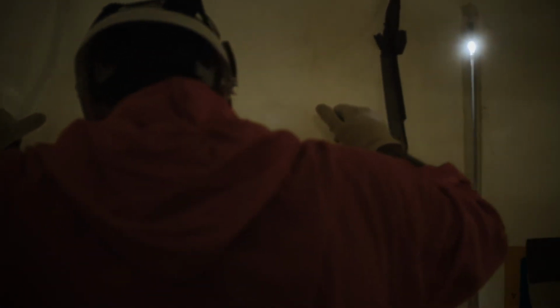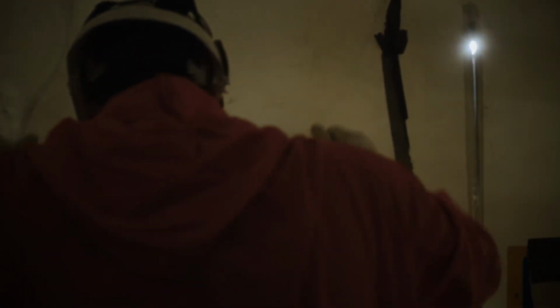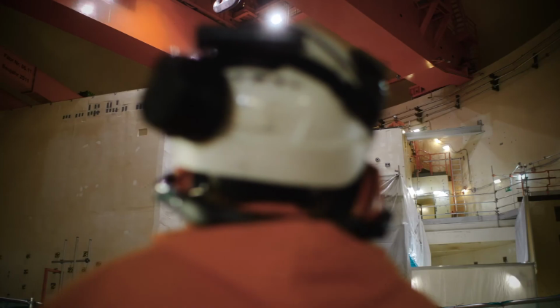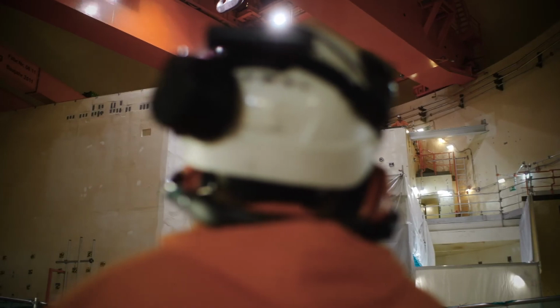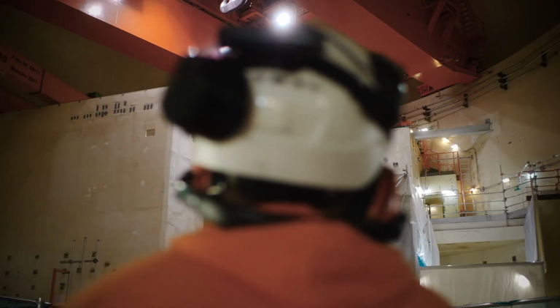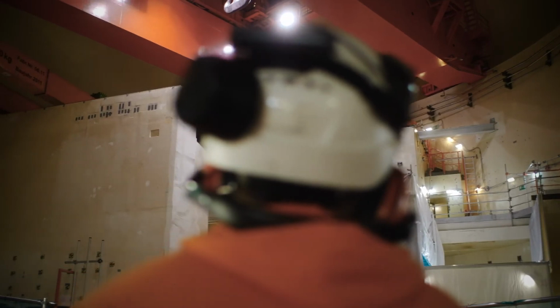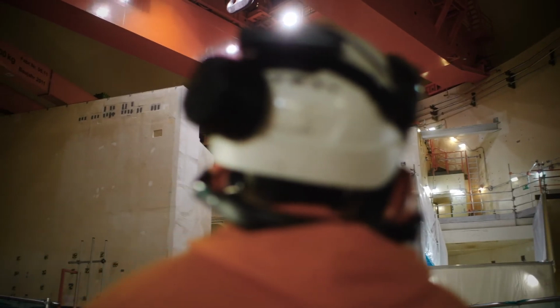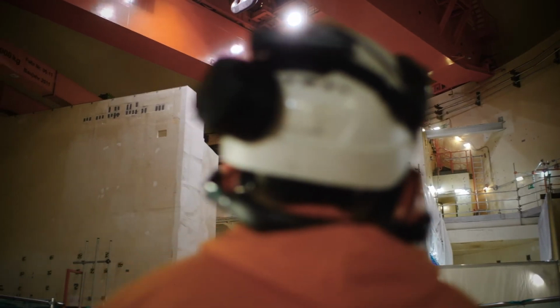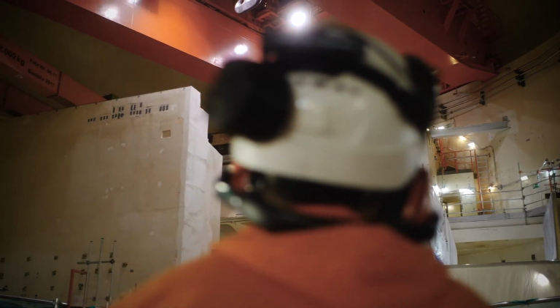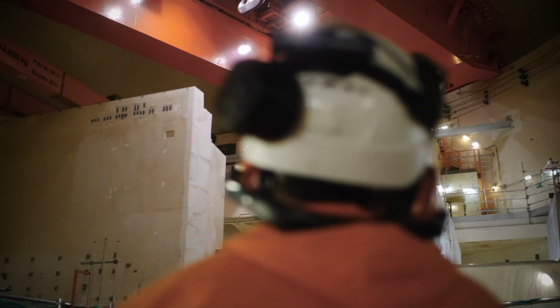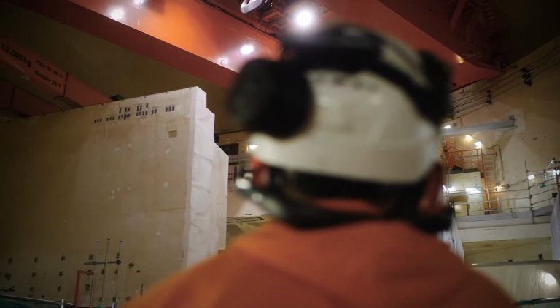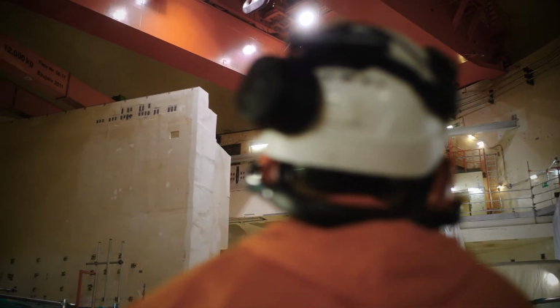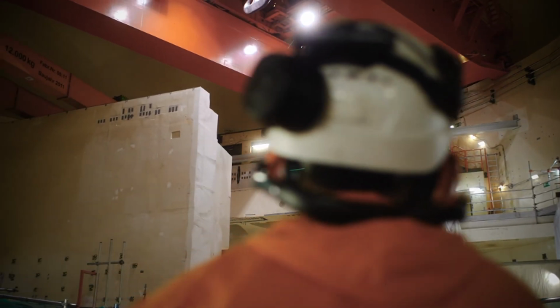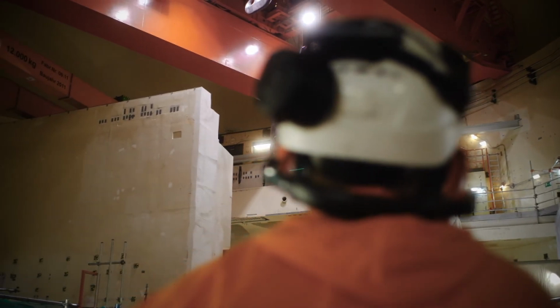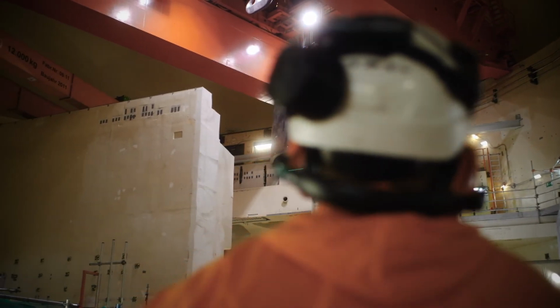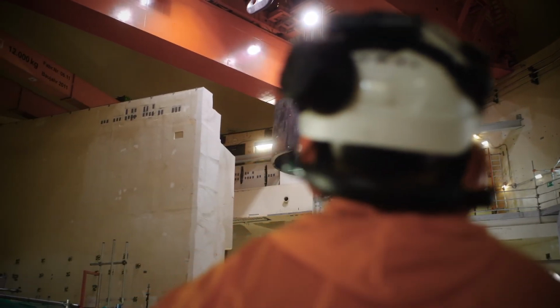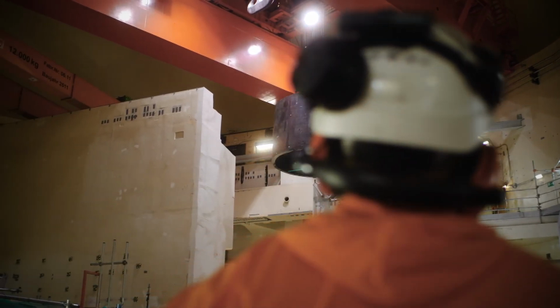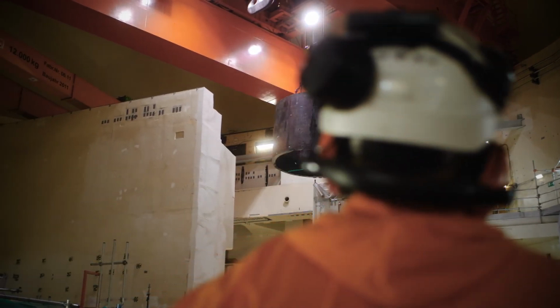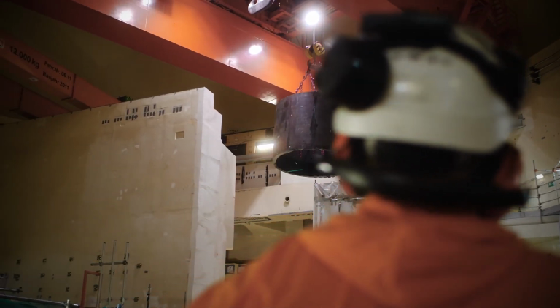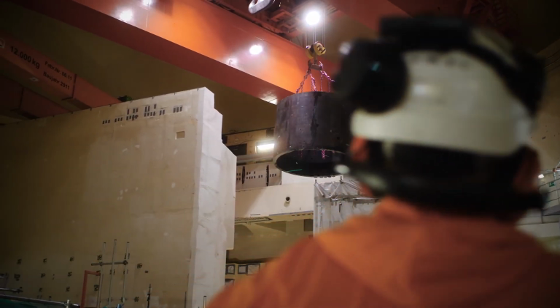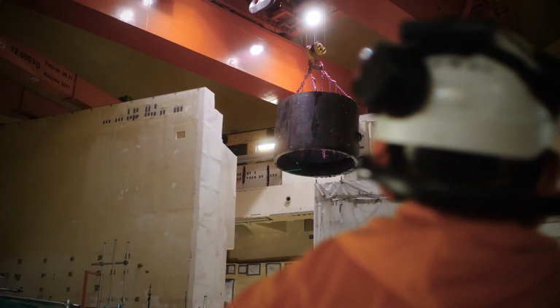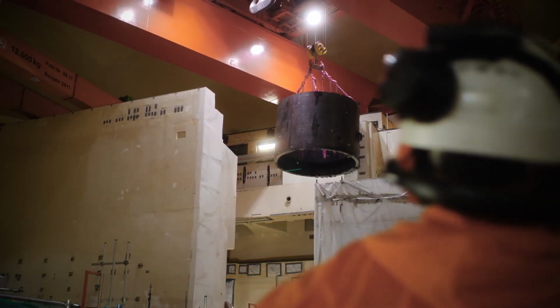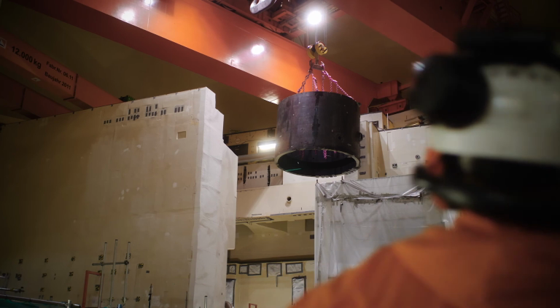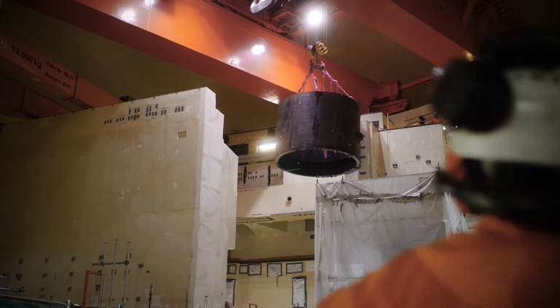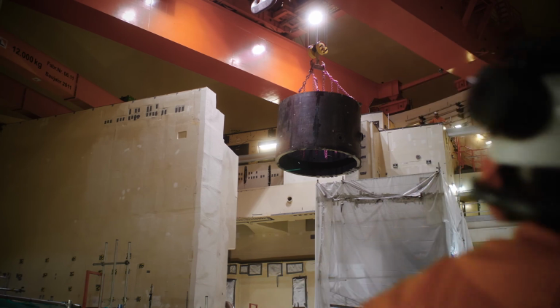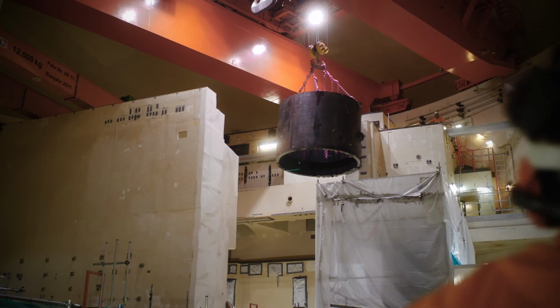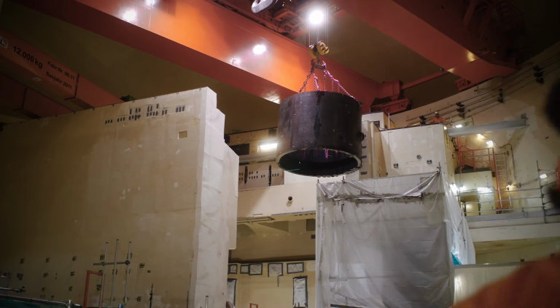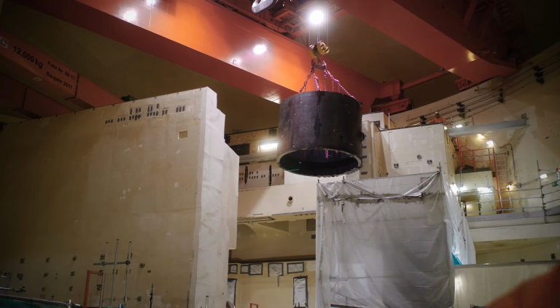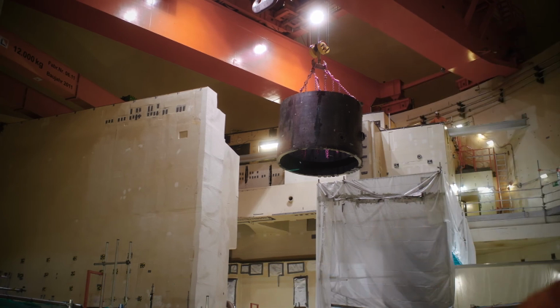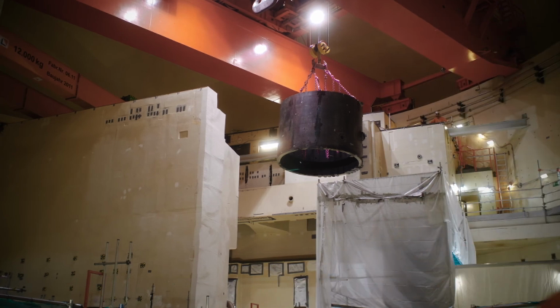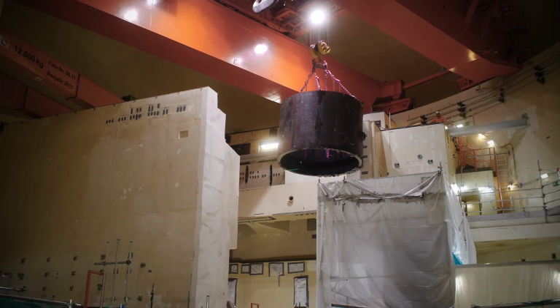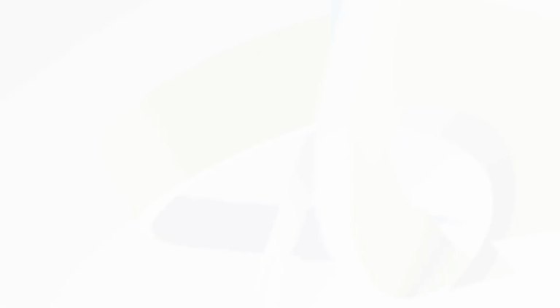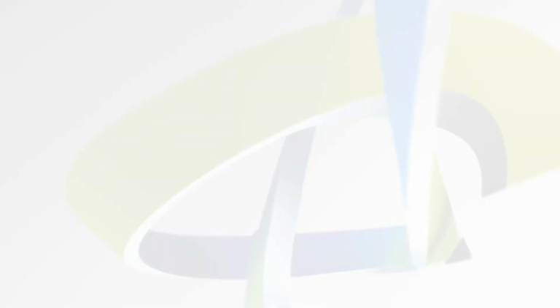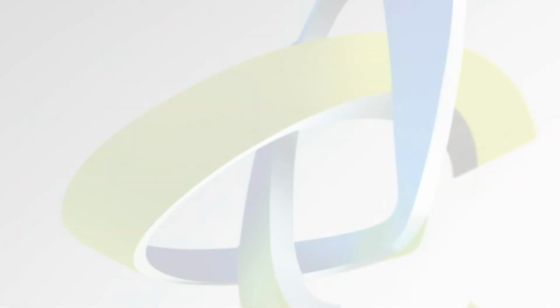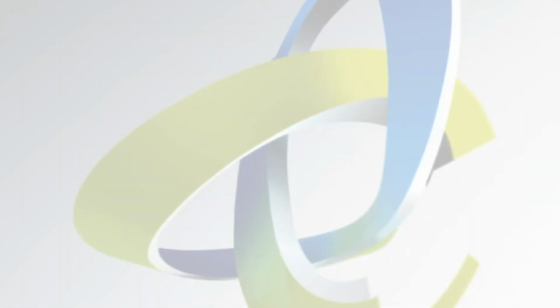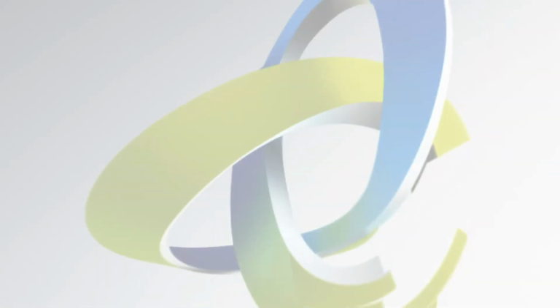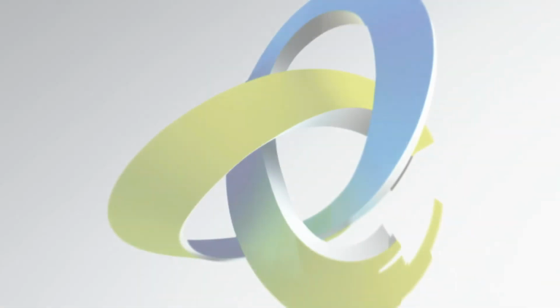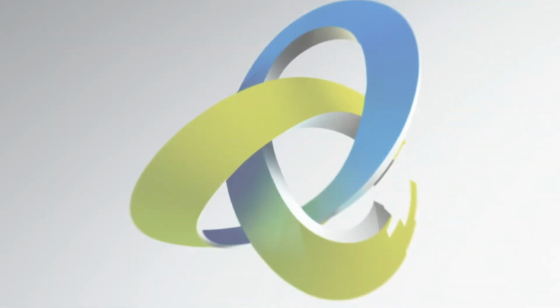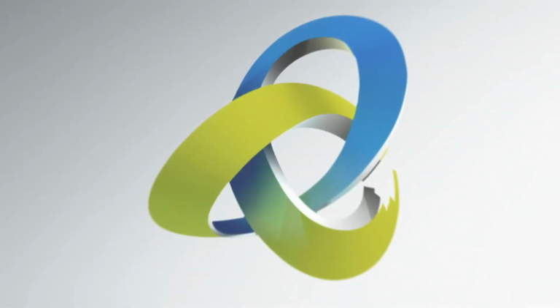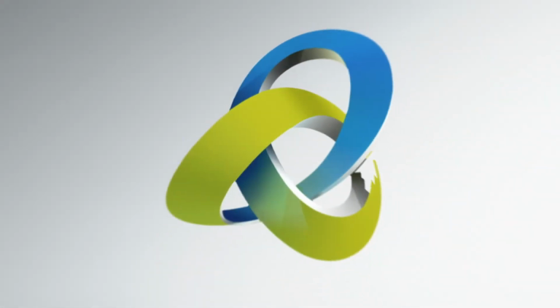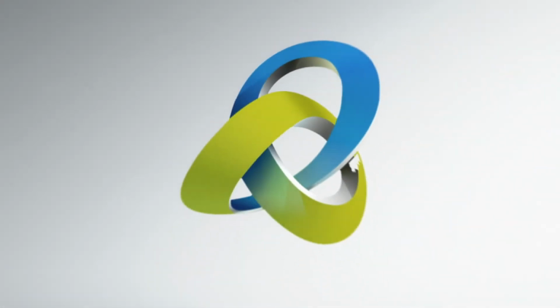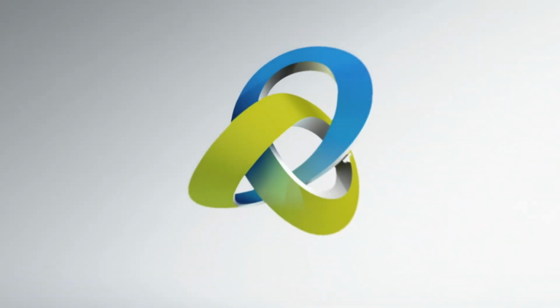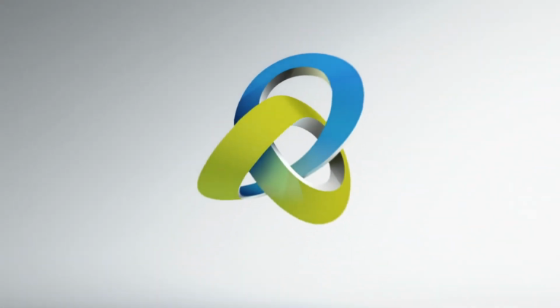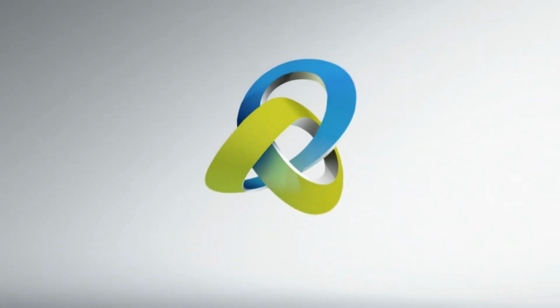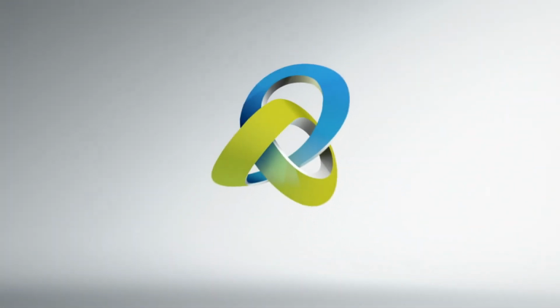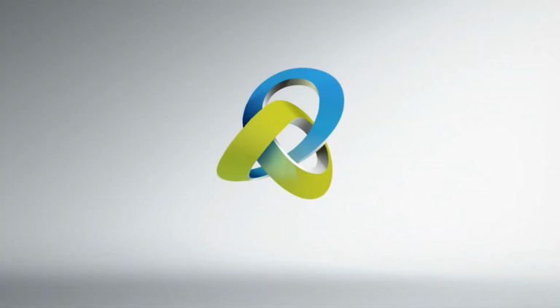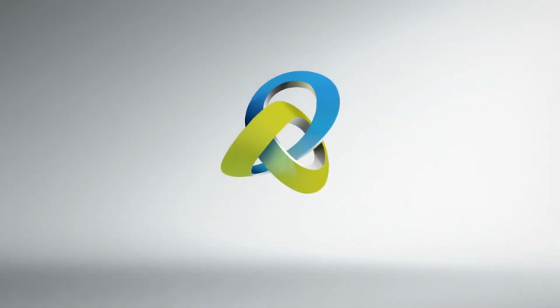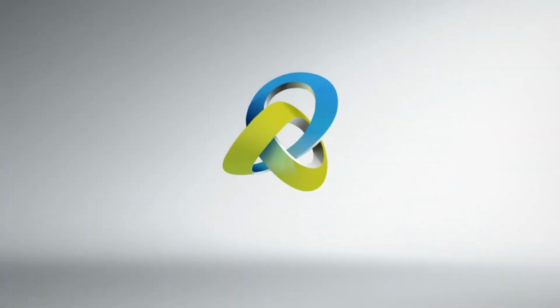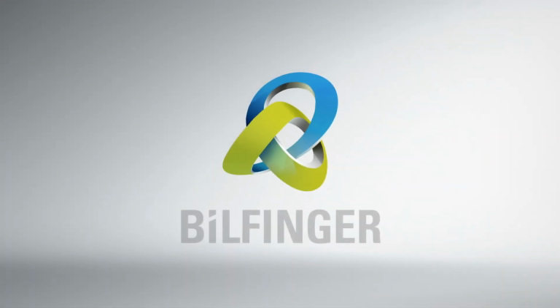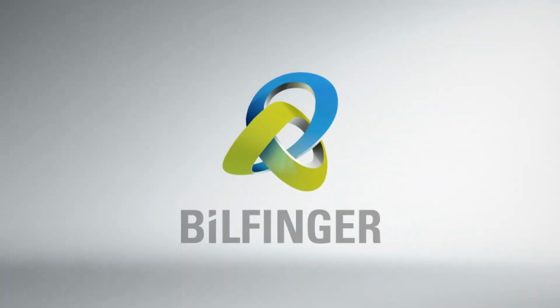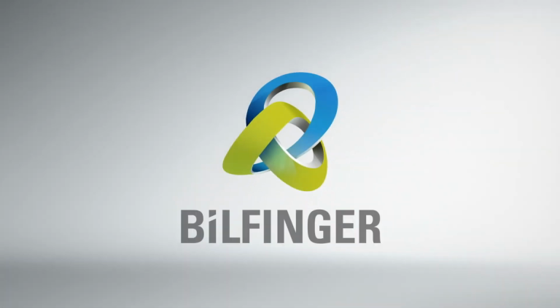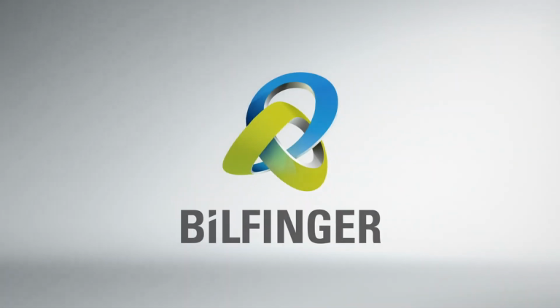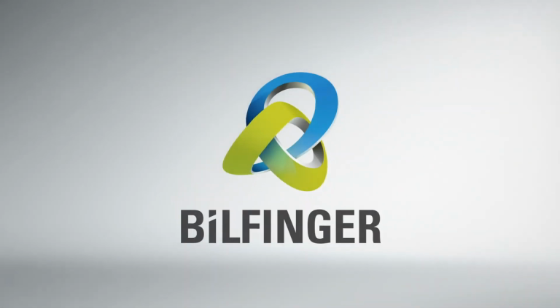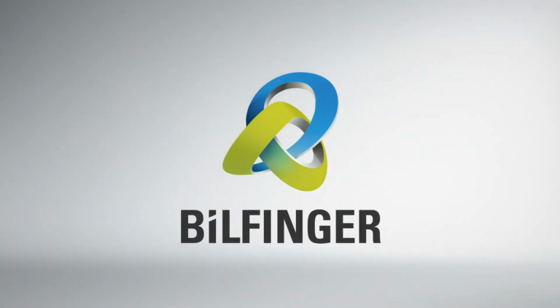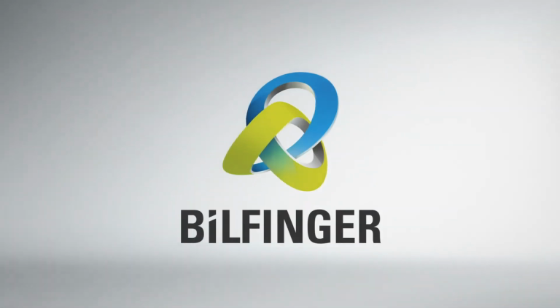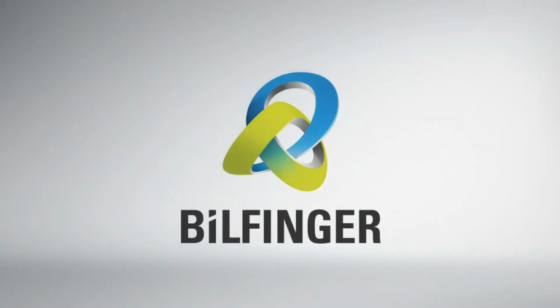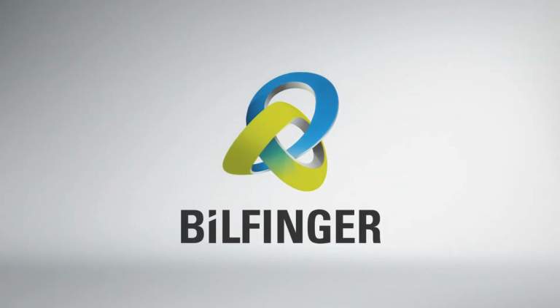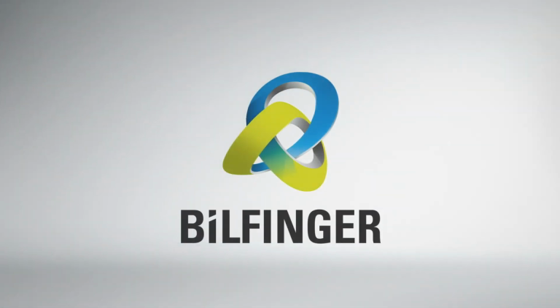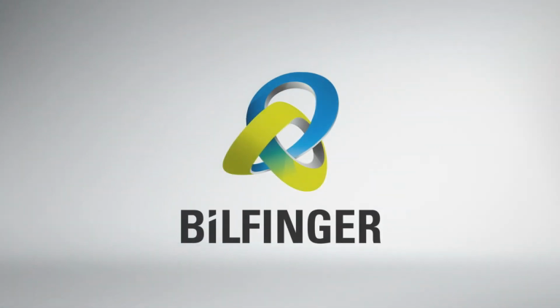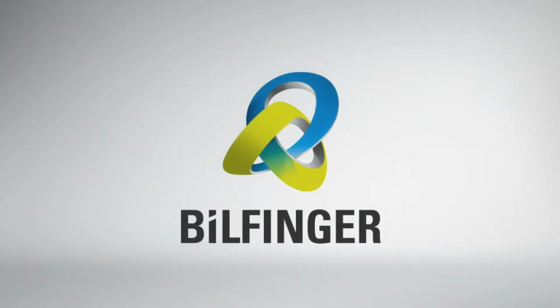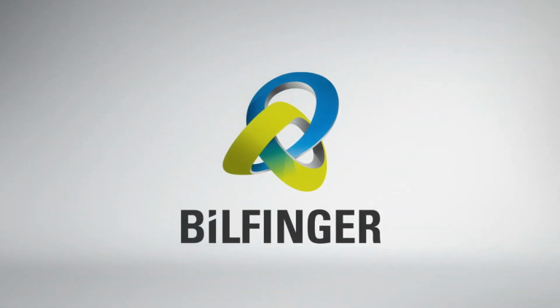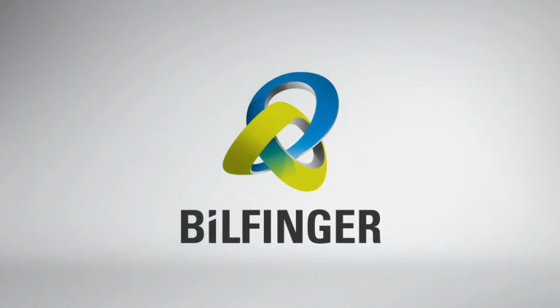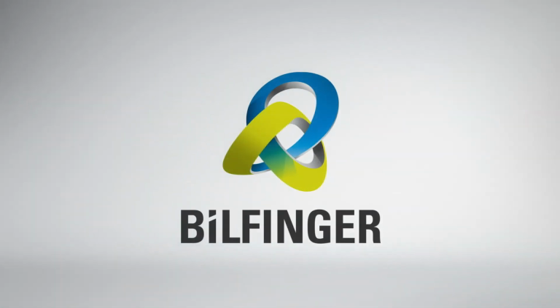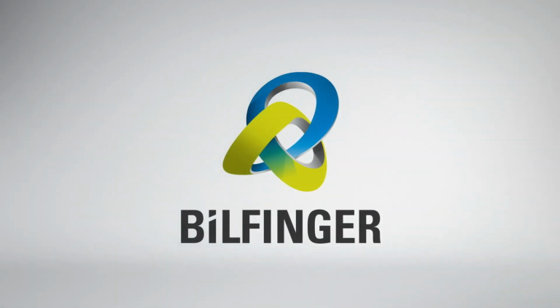In Germany, in Europe, and worldwide — Bilfinger. We make it work.